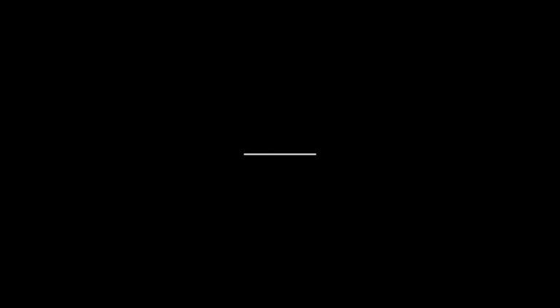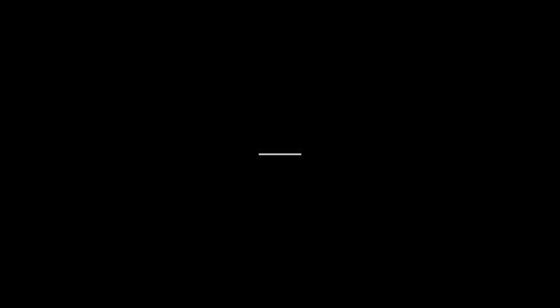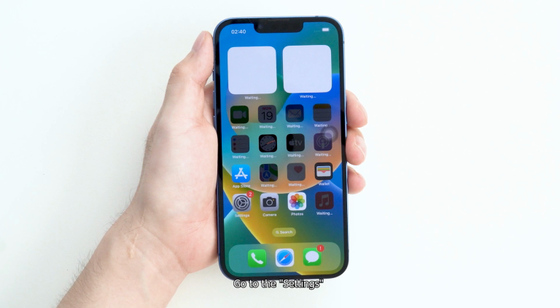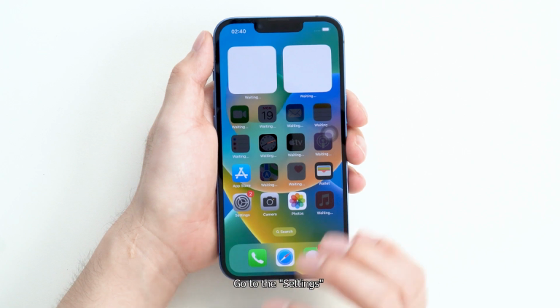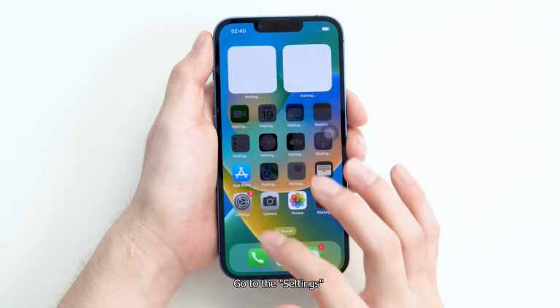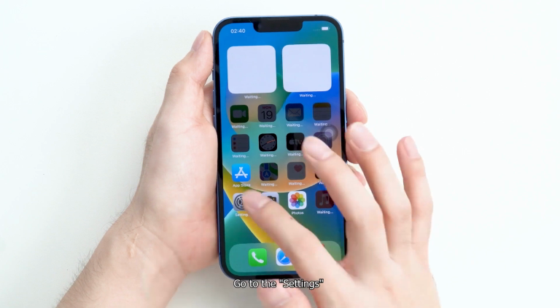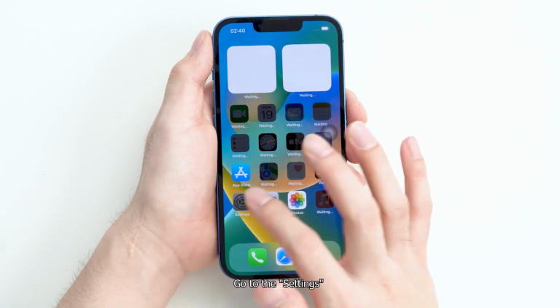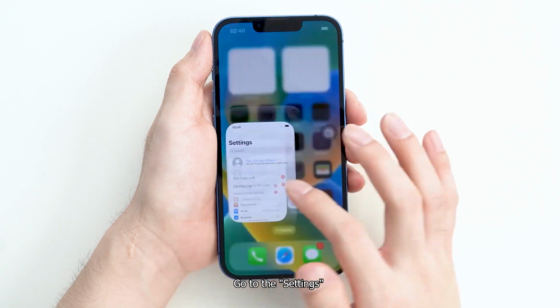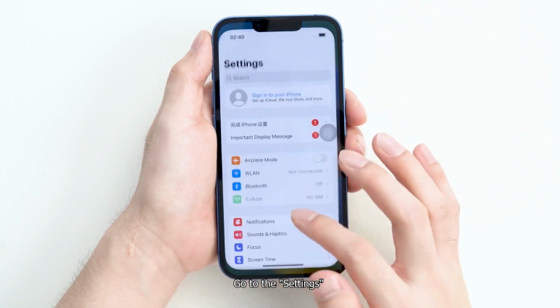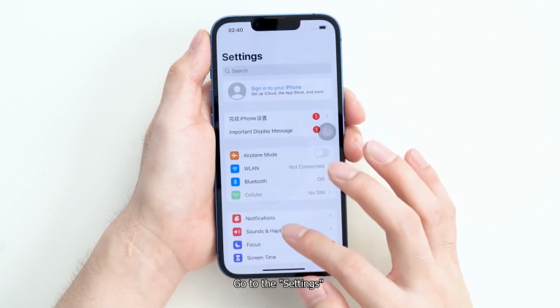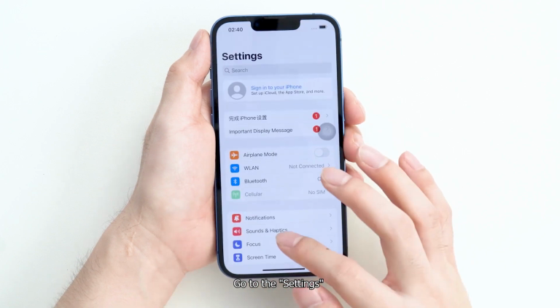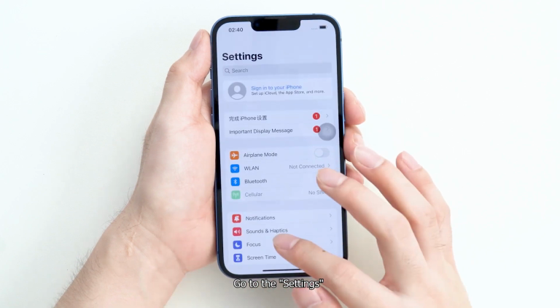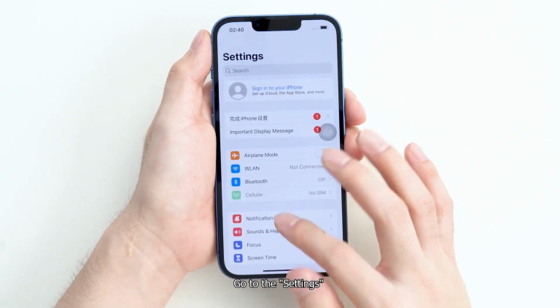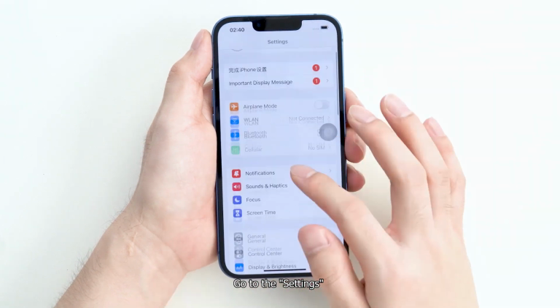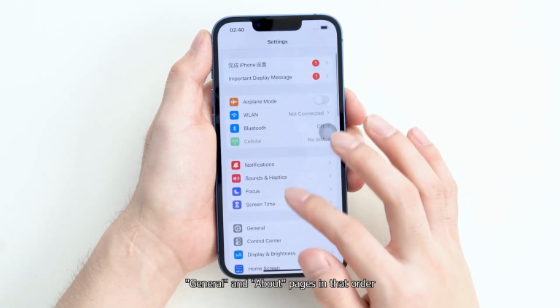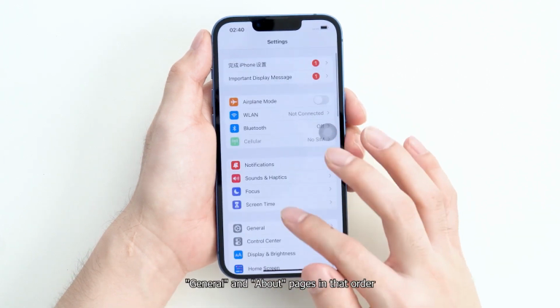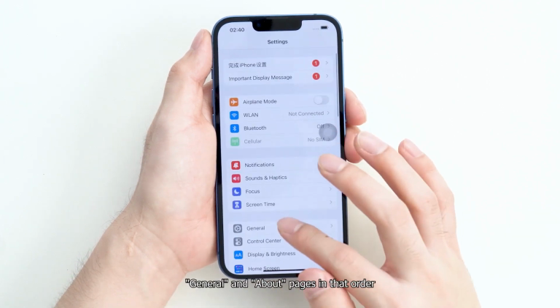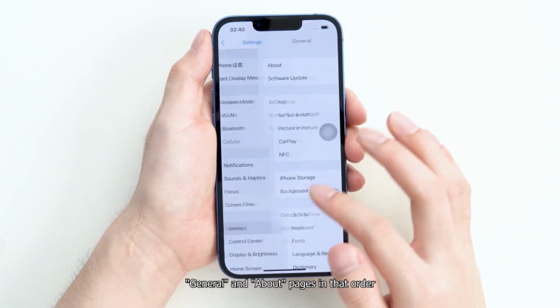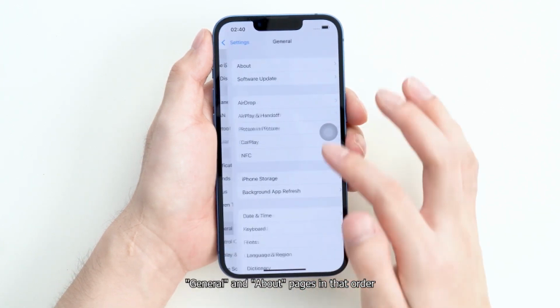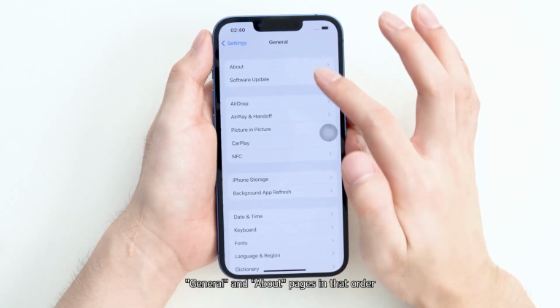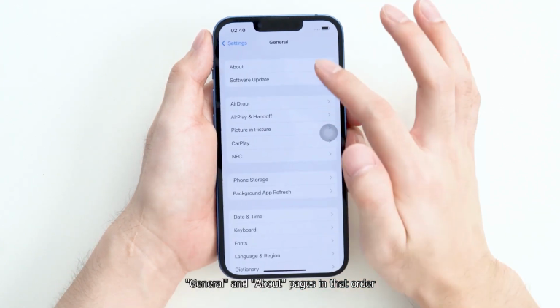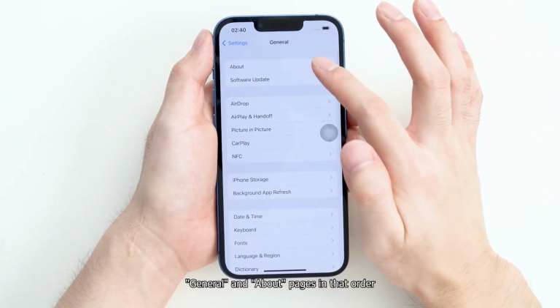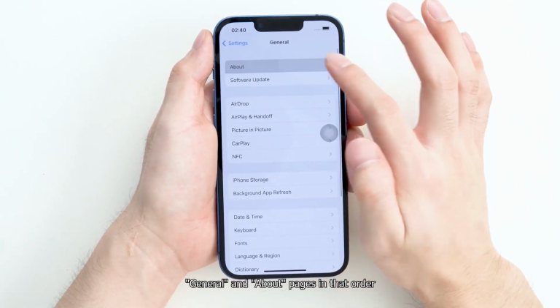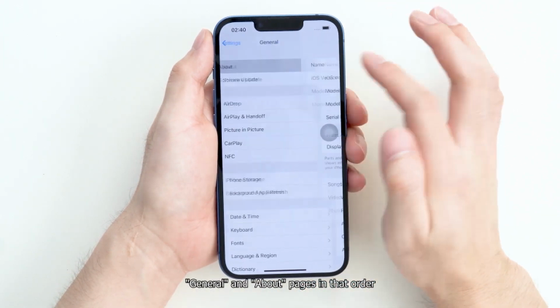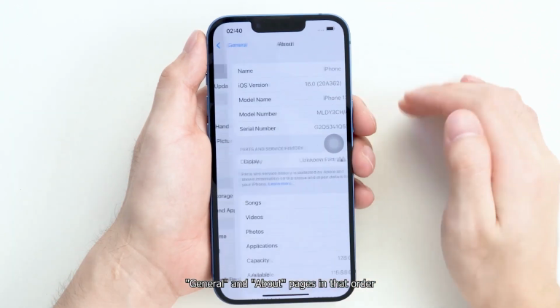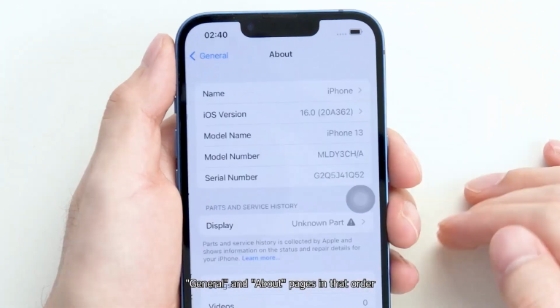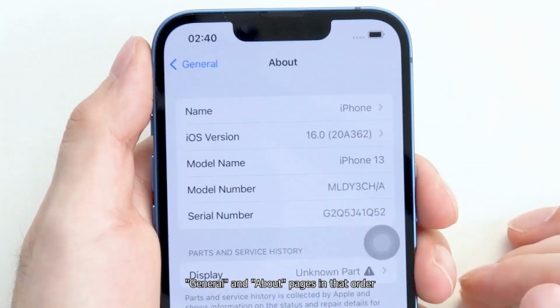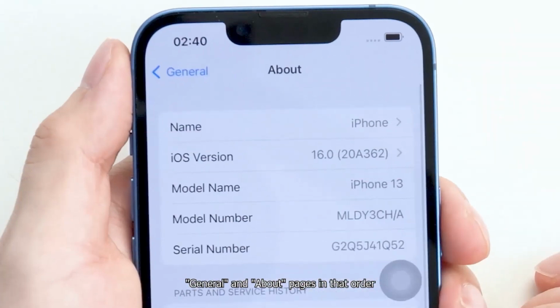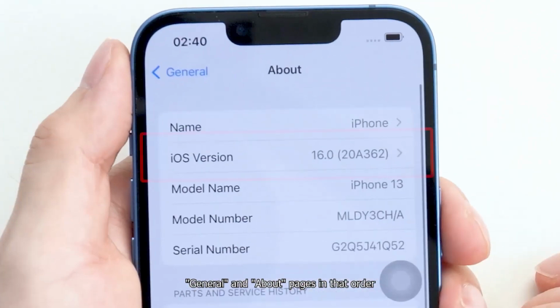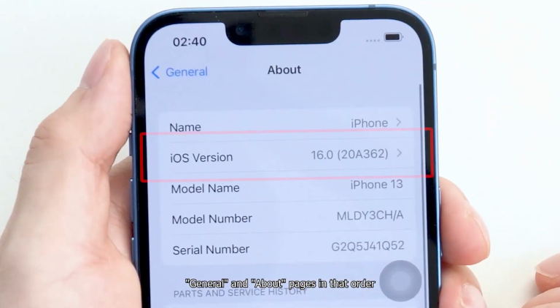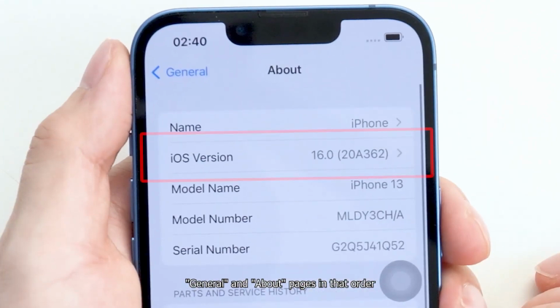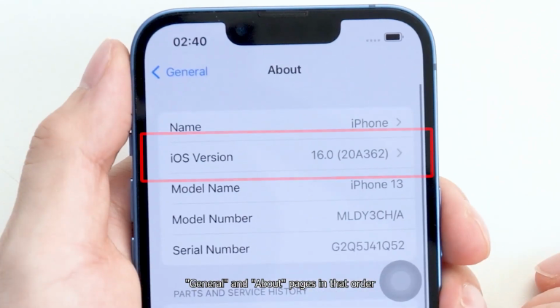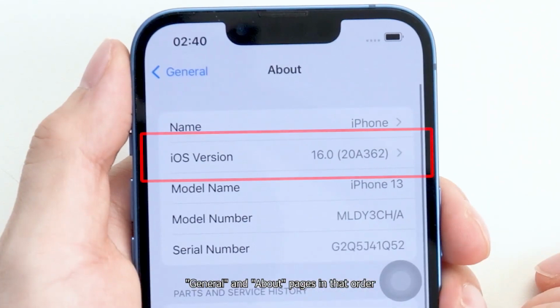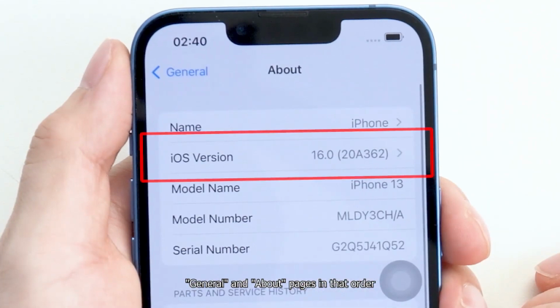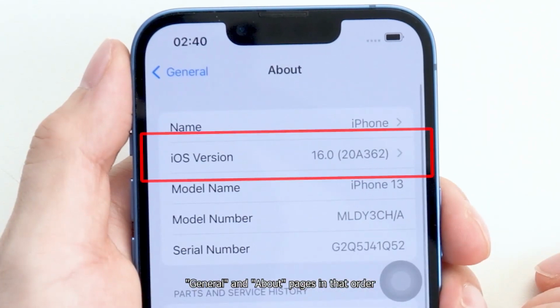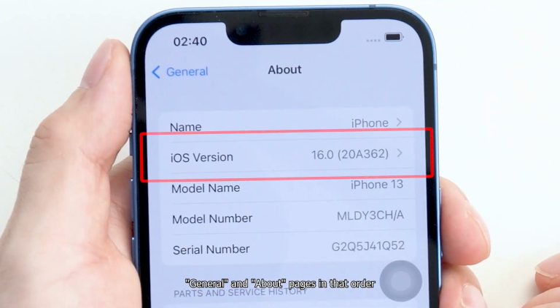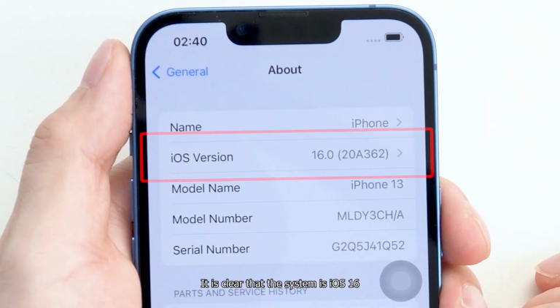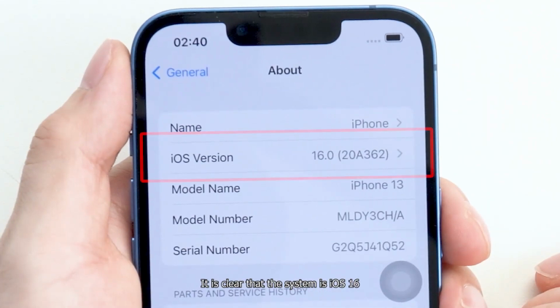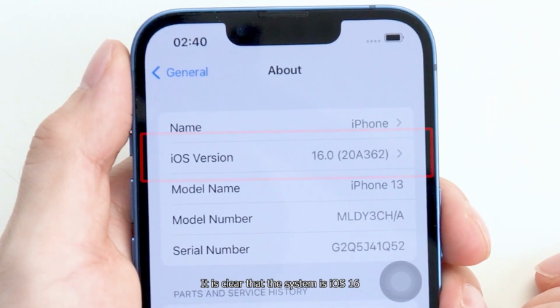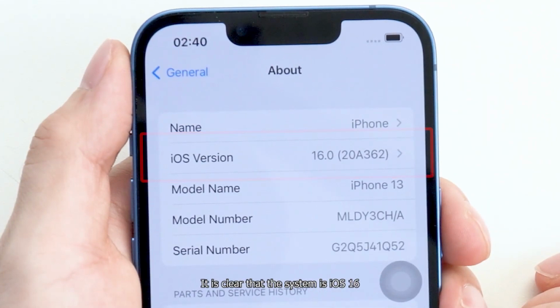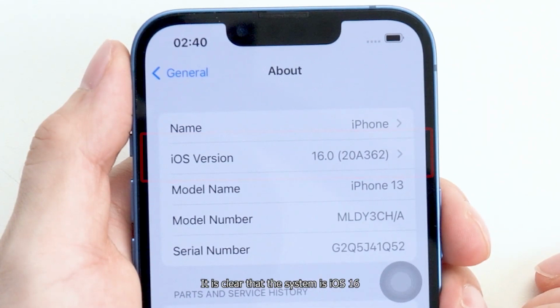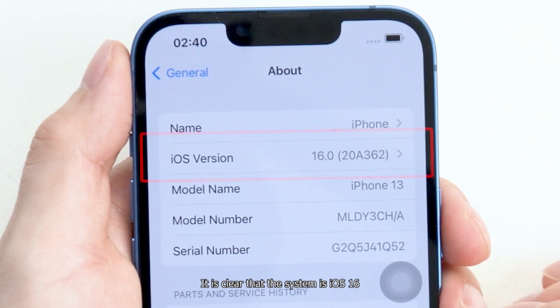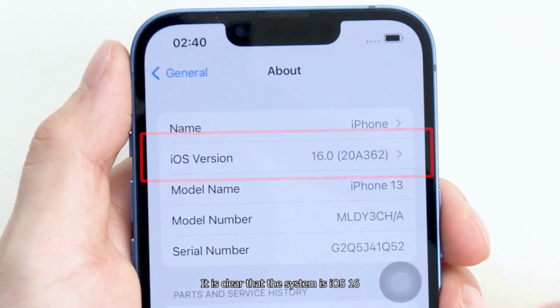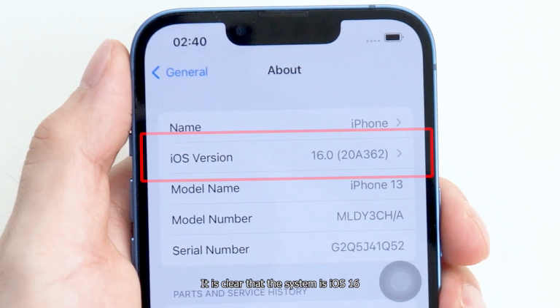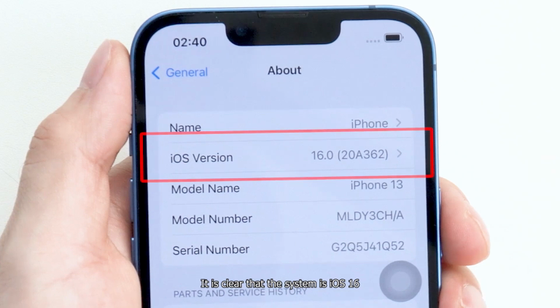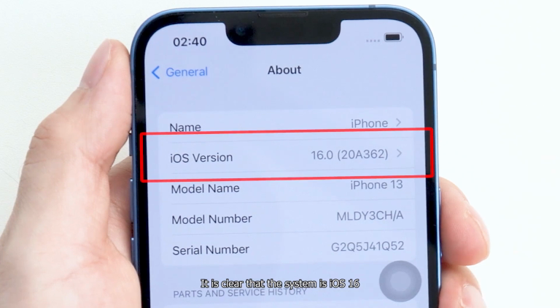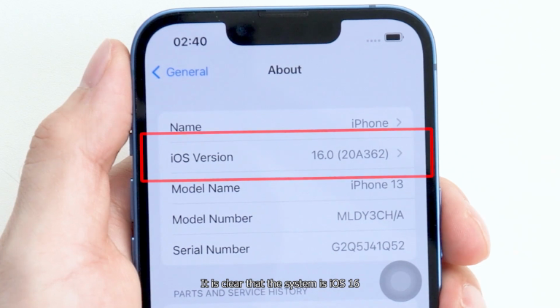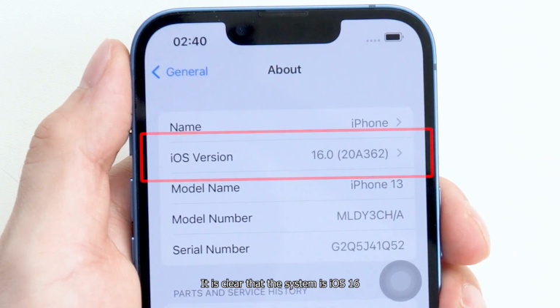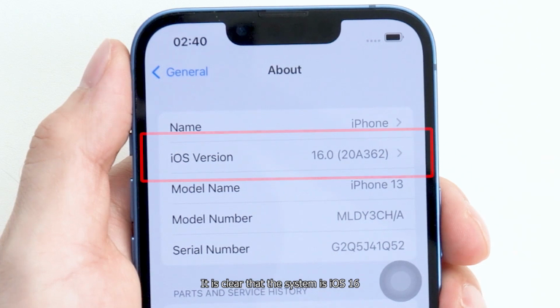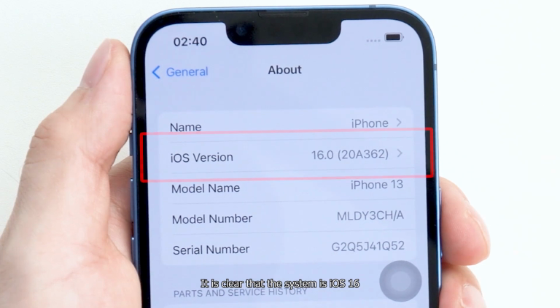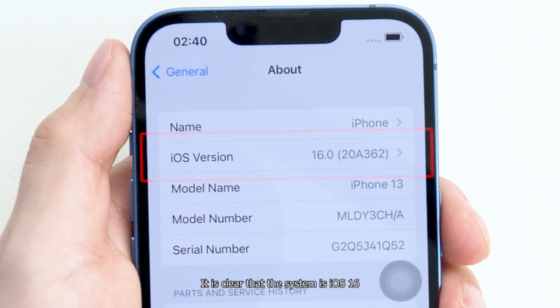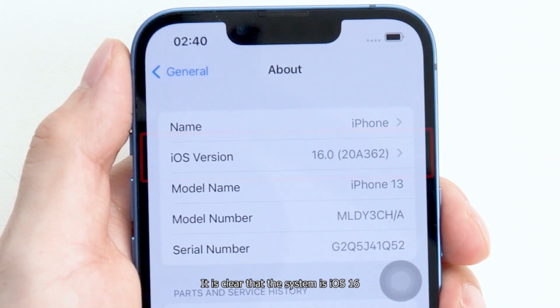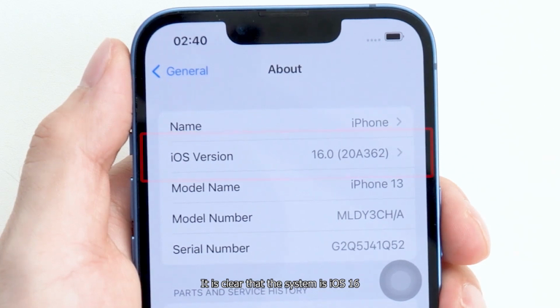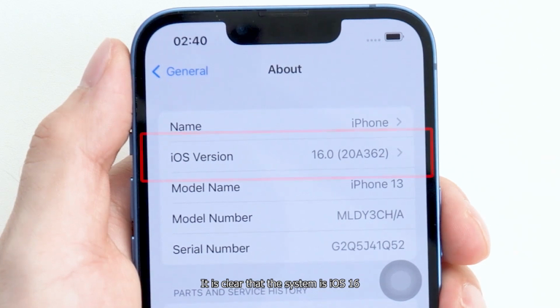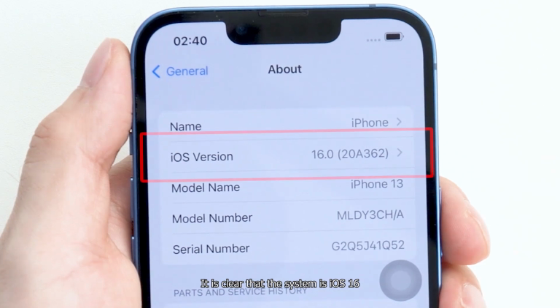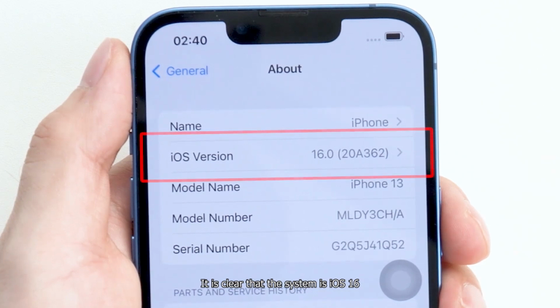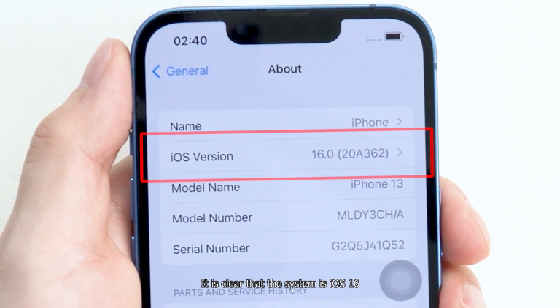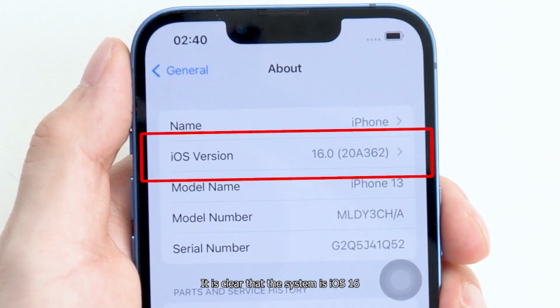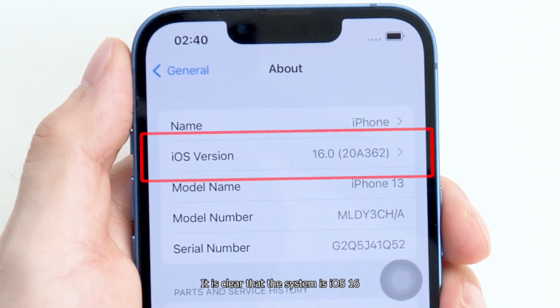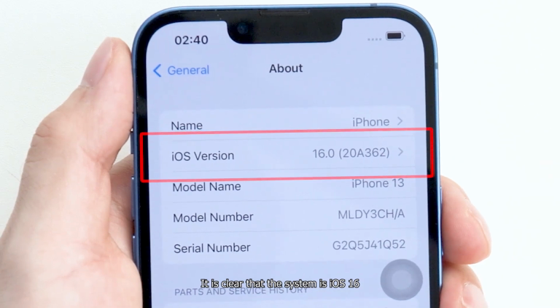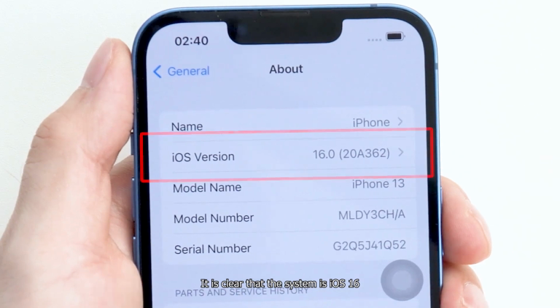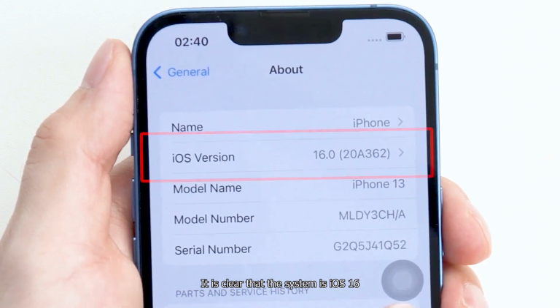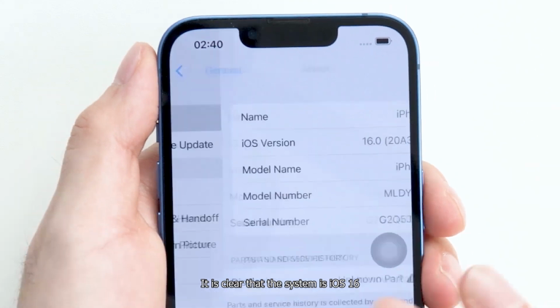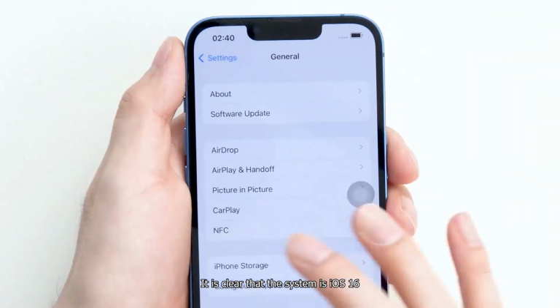Go to the Settings, General, and About pages in that order. It is clear that the system is iOS 16.